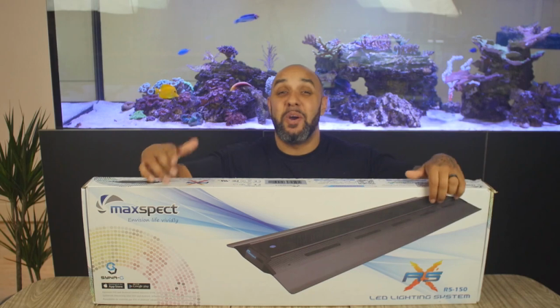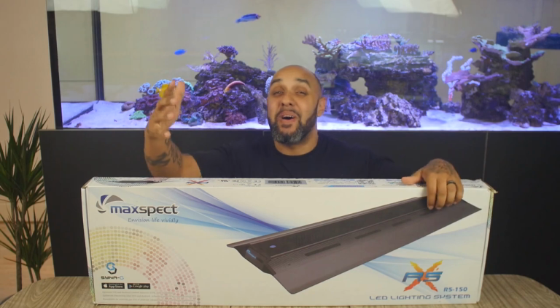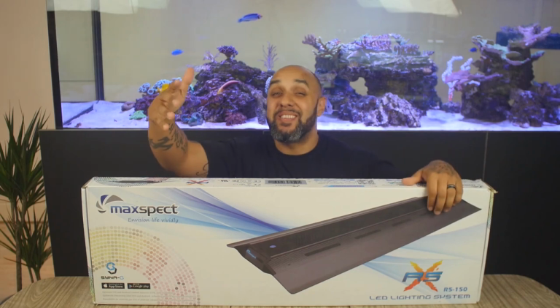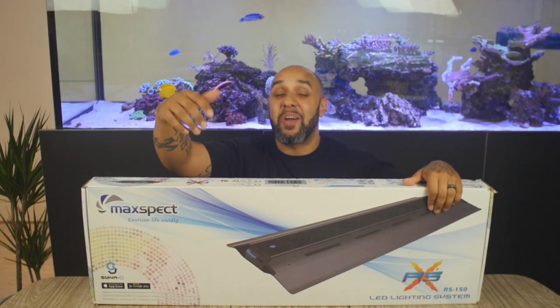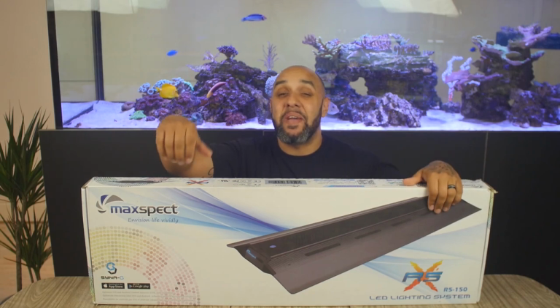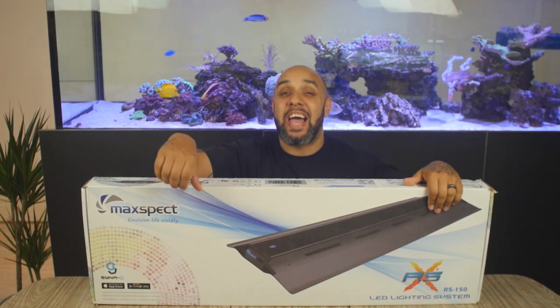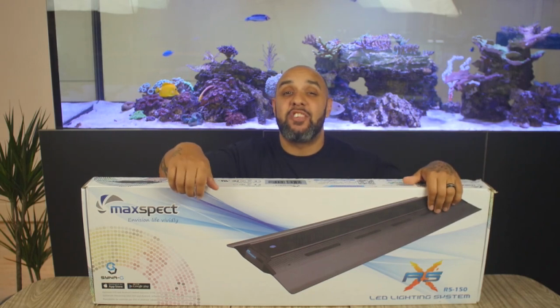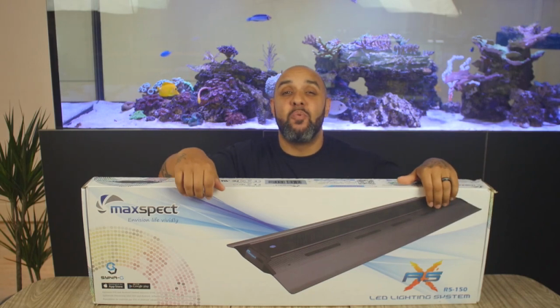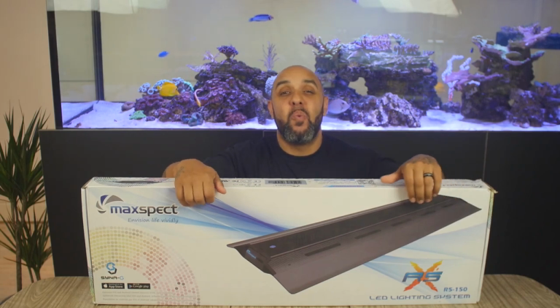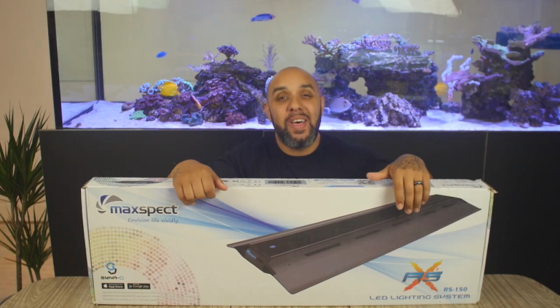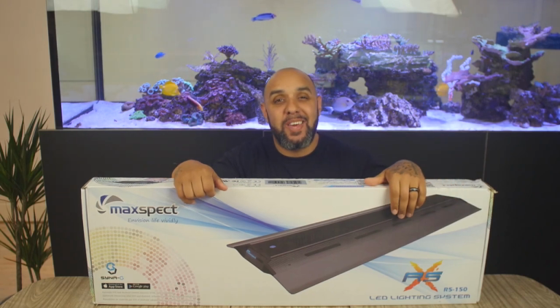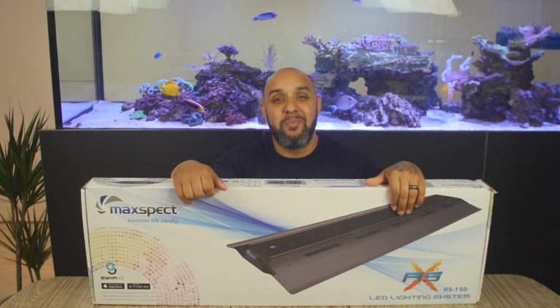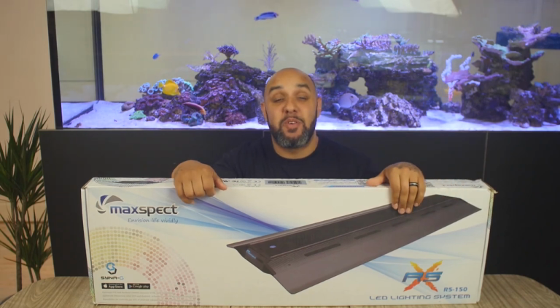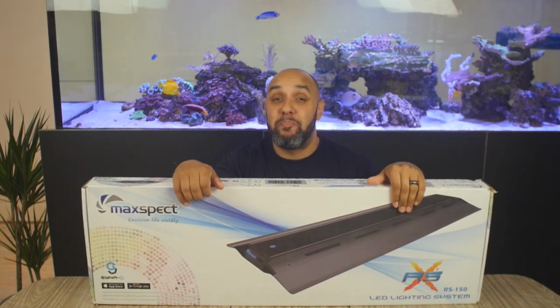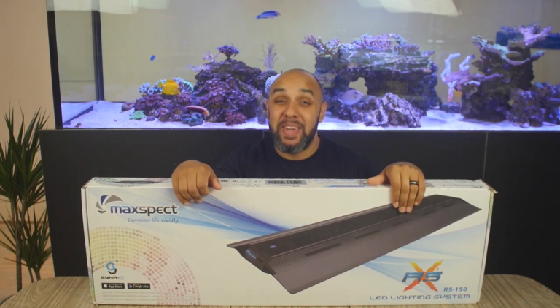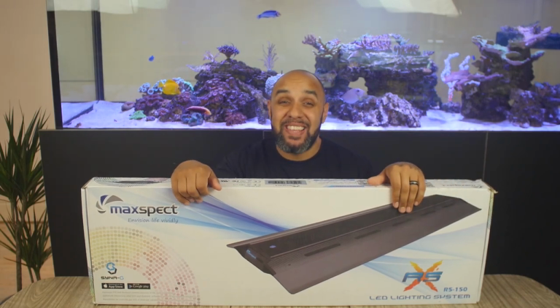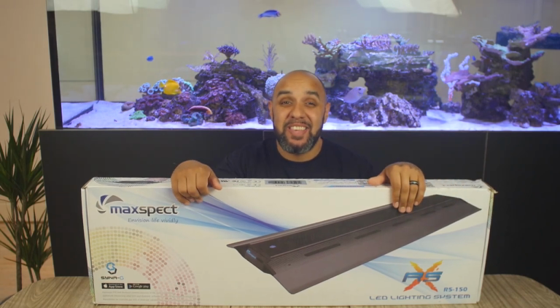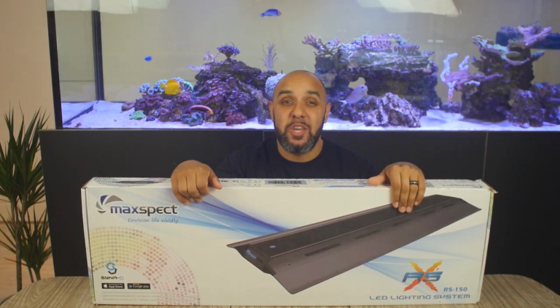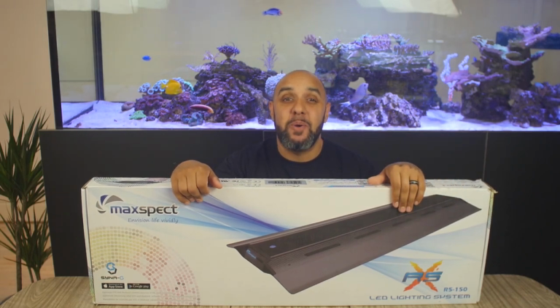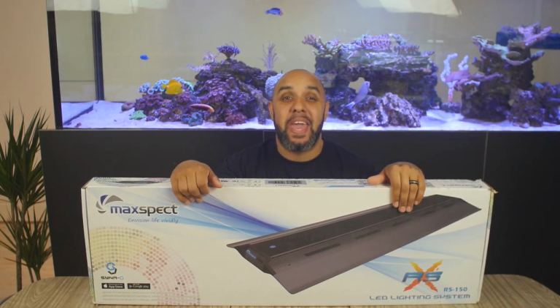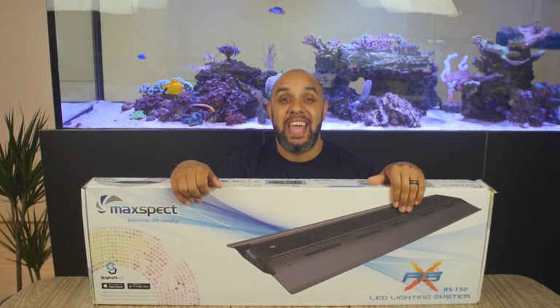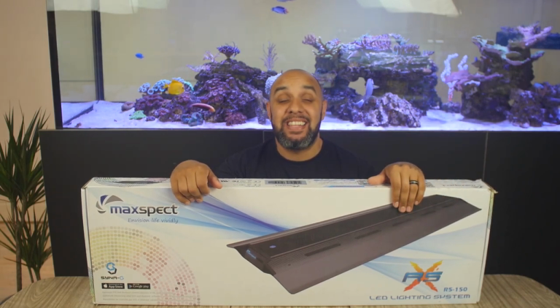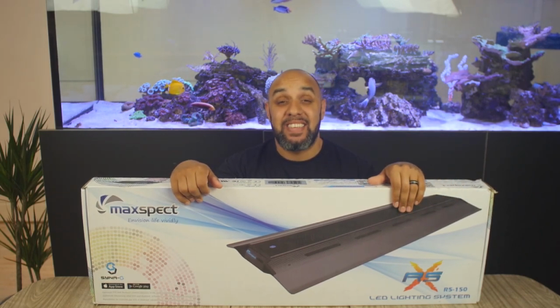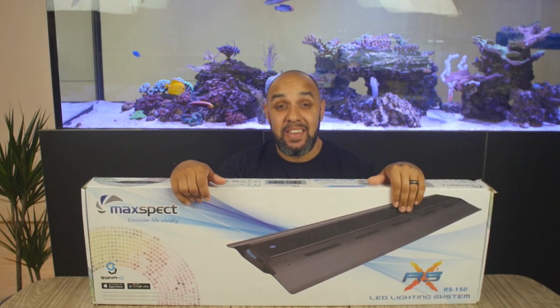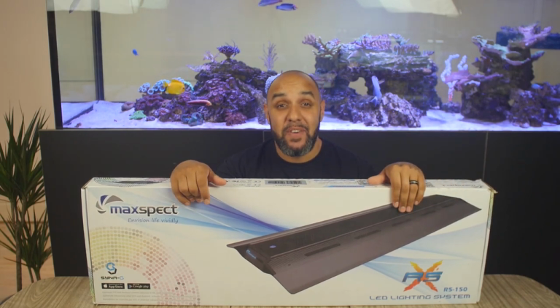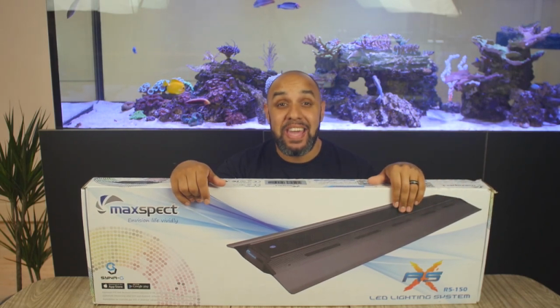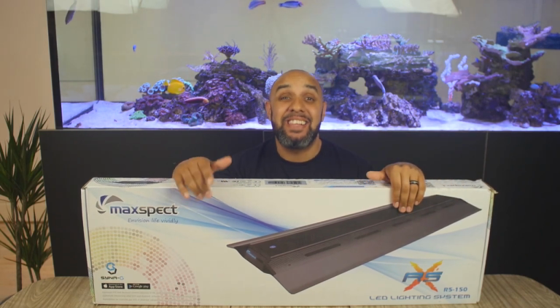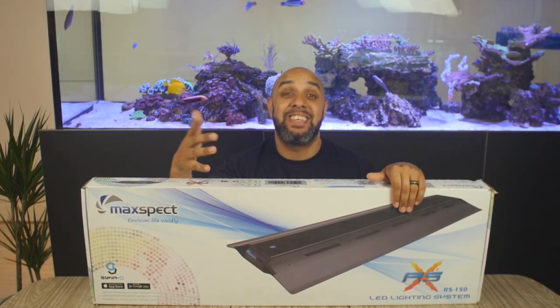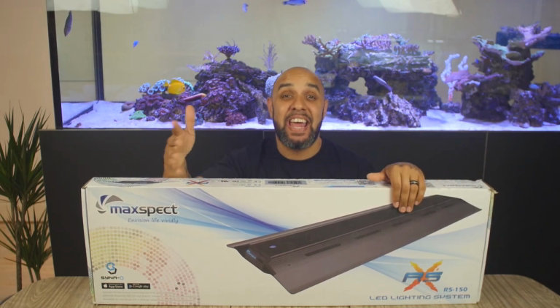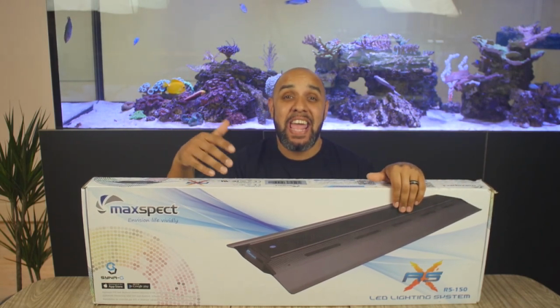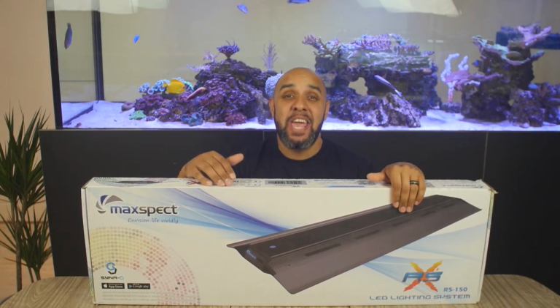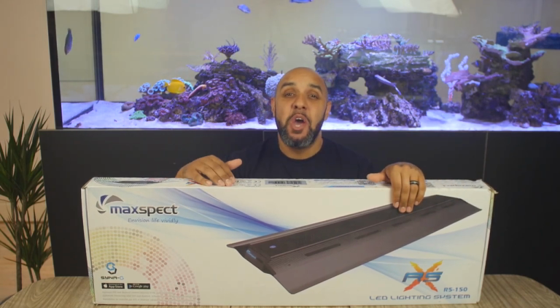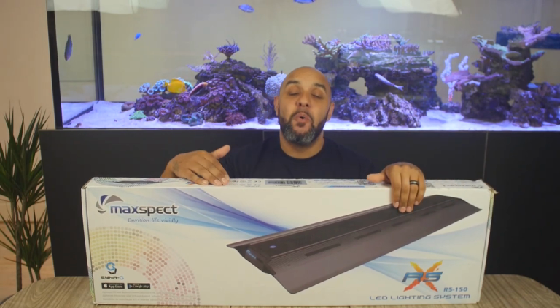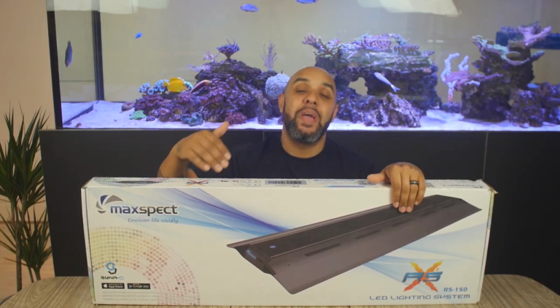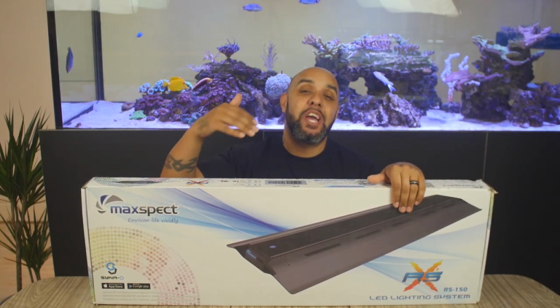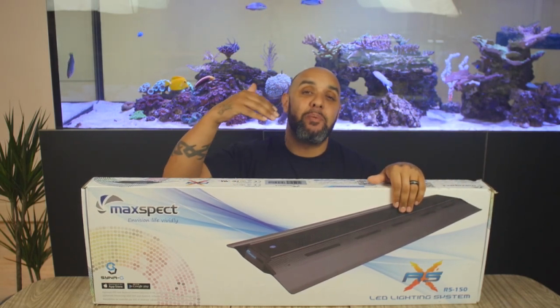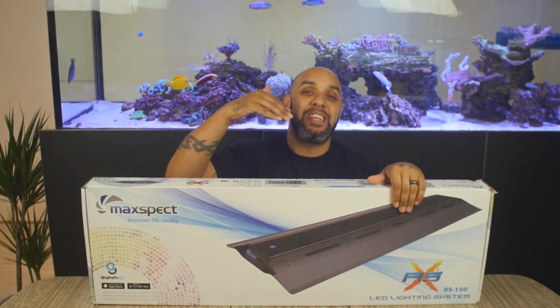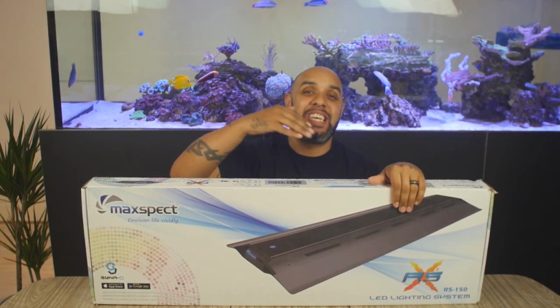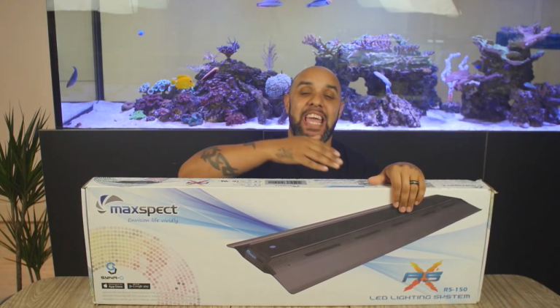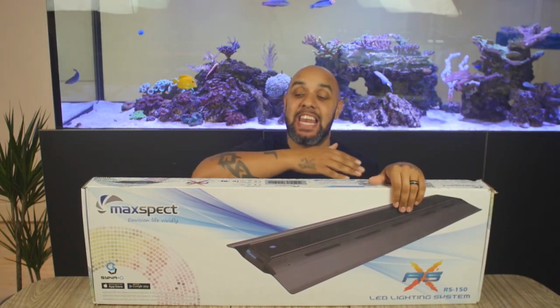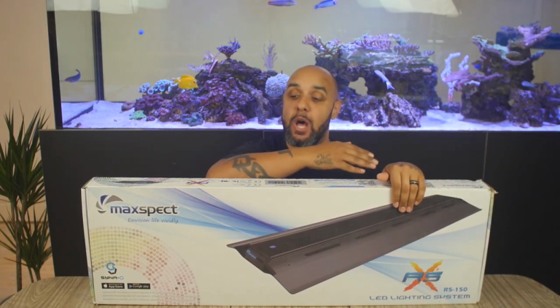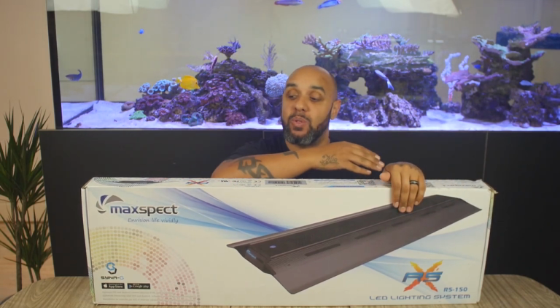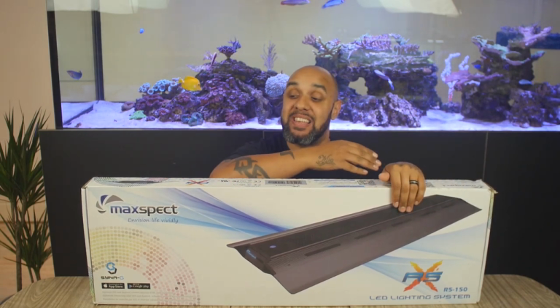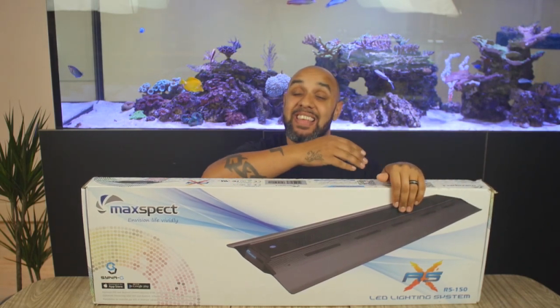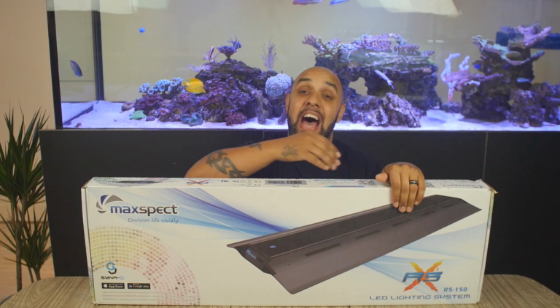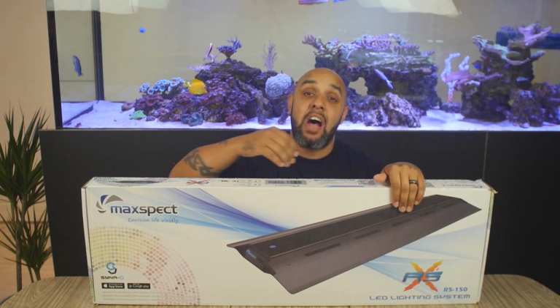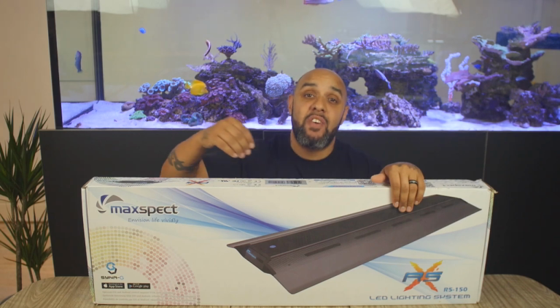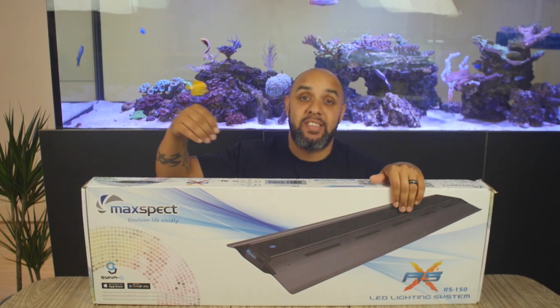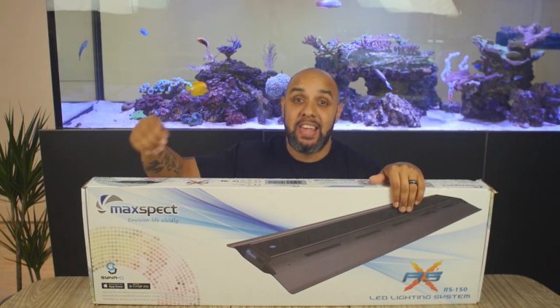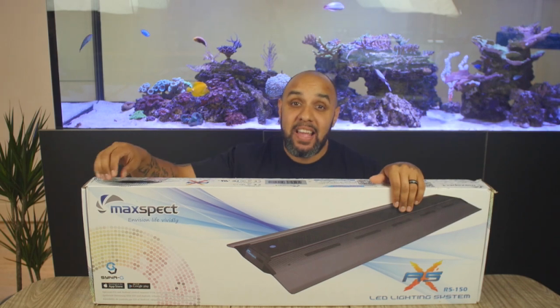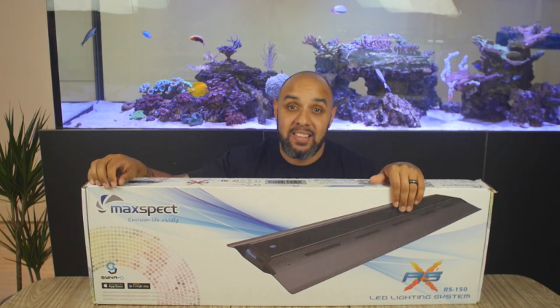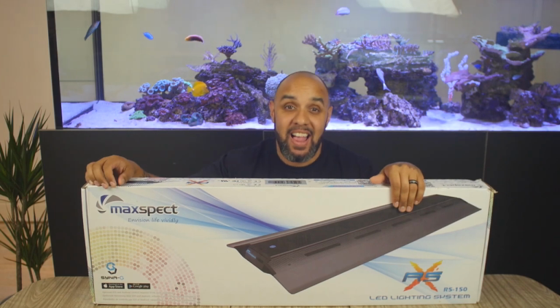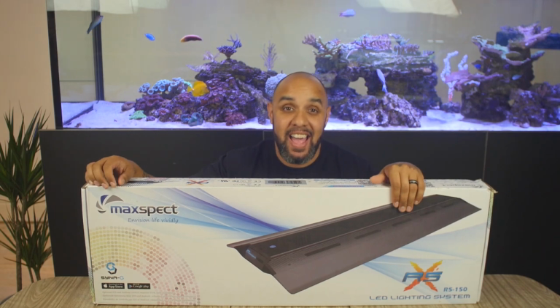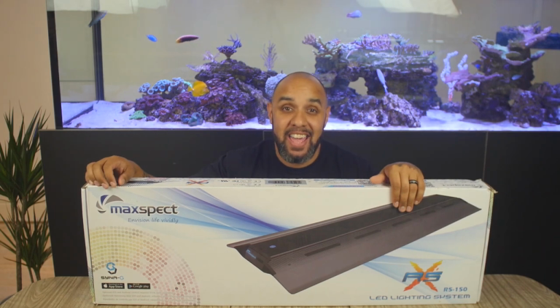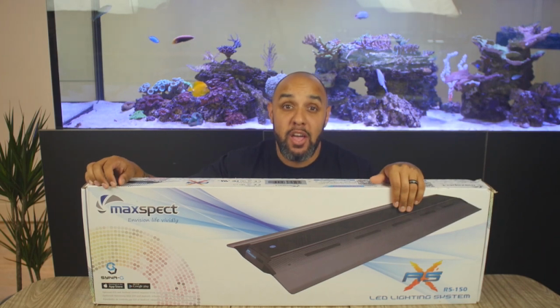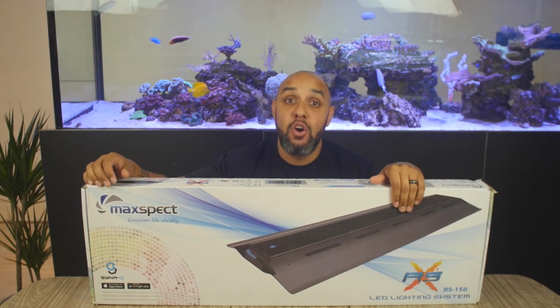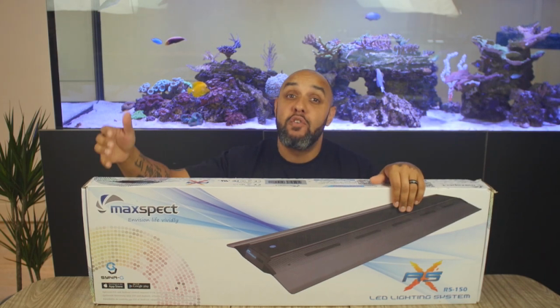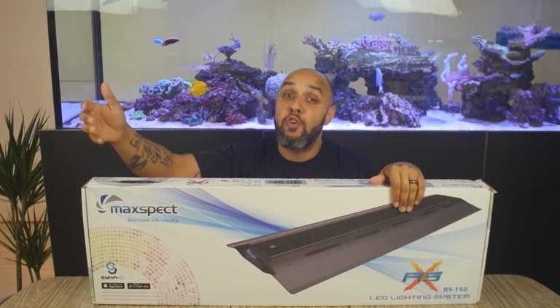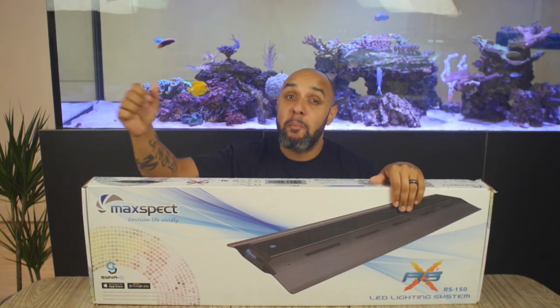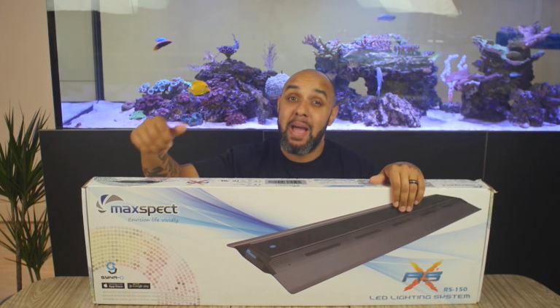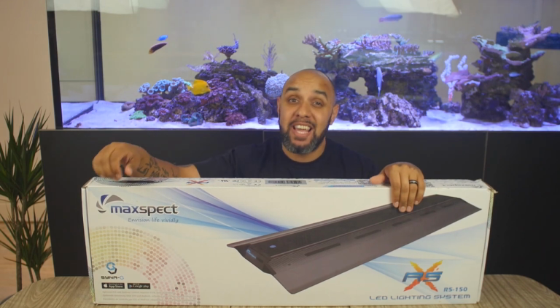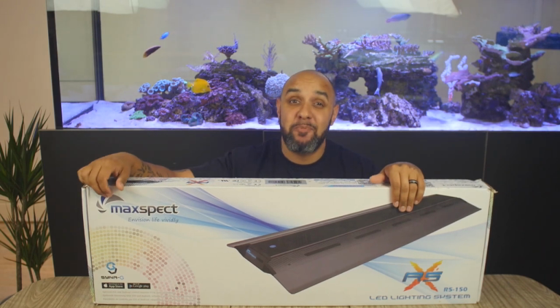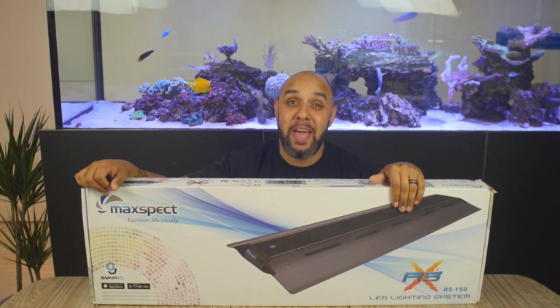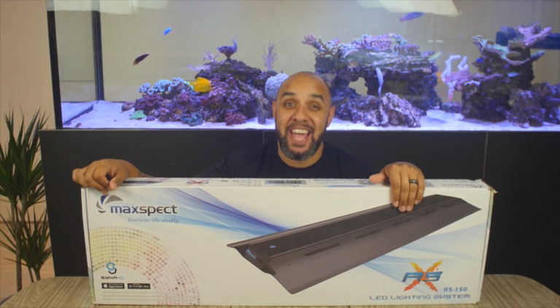Yo, how's it going guys, and welcome to BCUK TV. Today we're going to be checking out this RSX light from Maxpect.